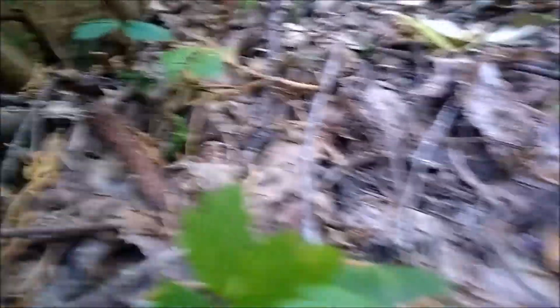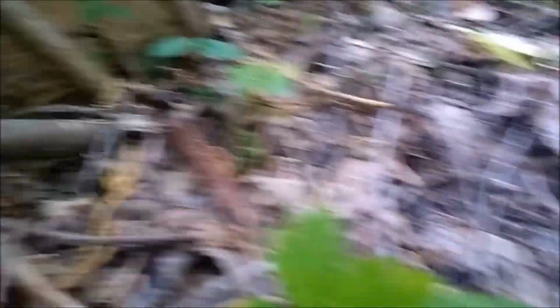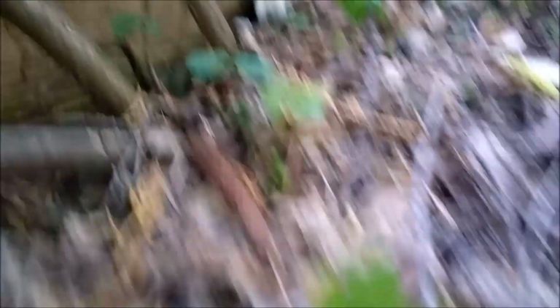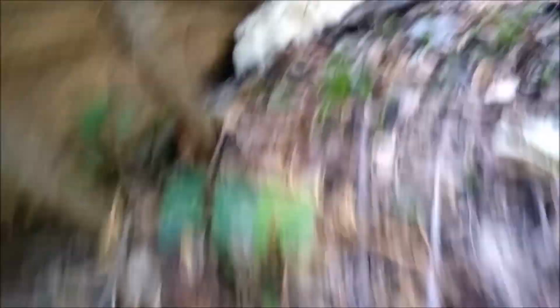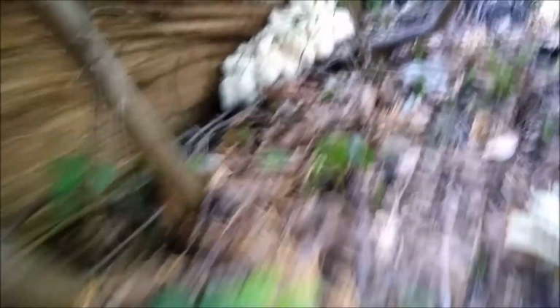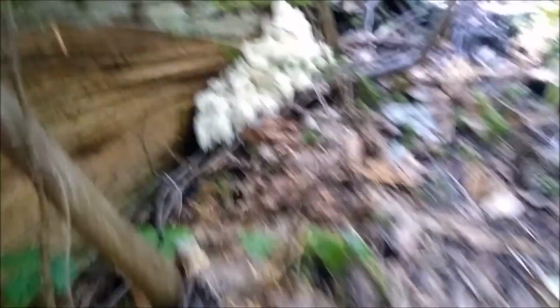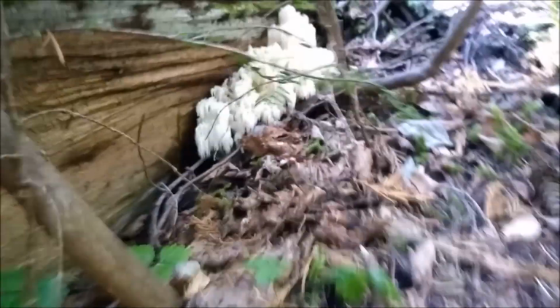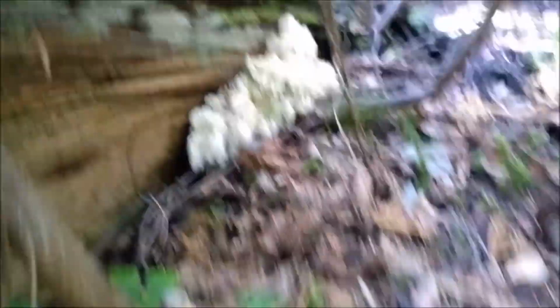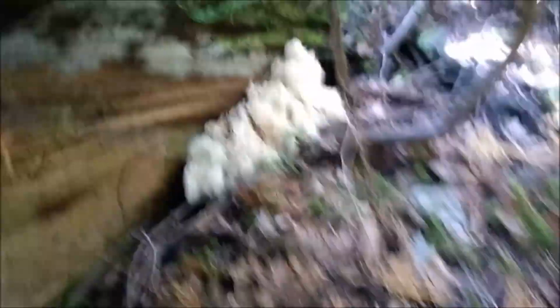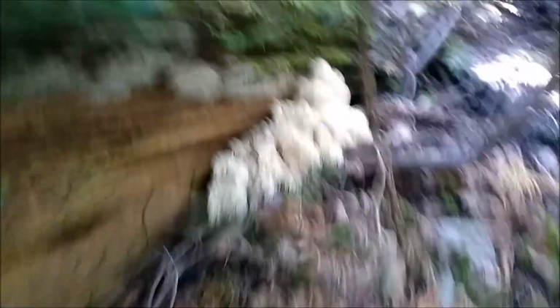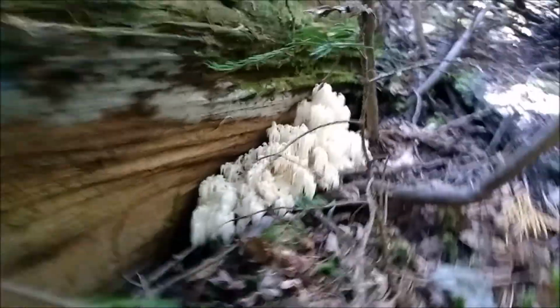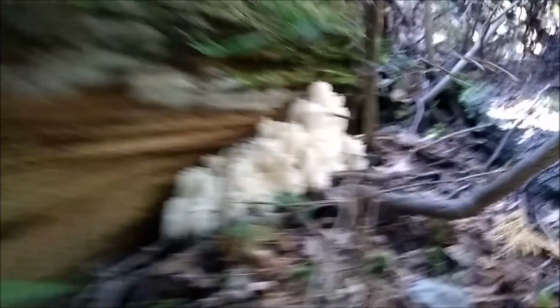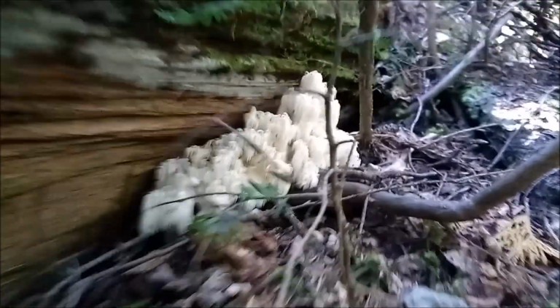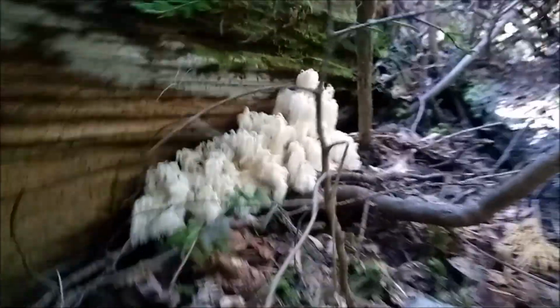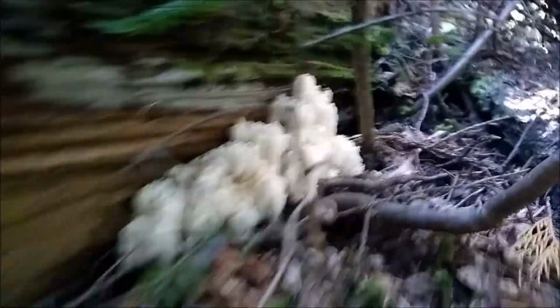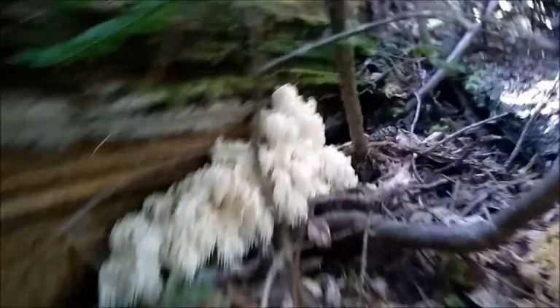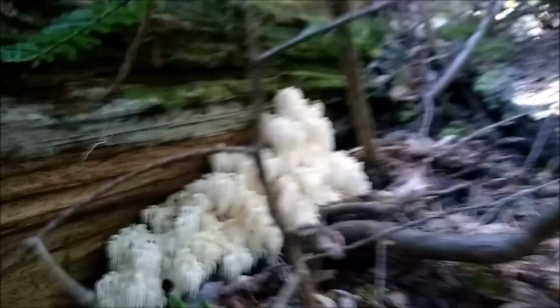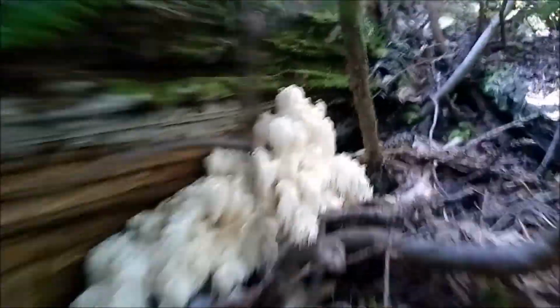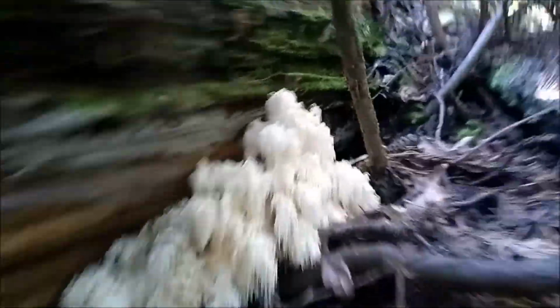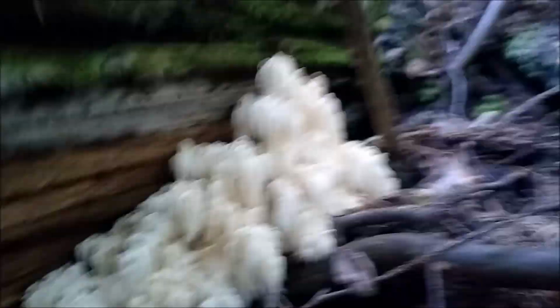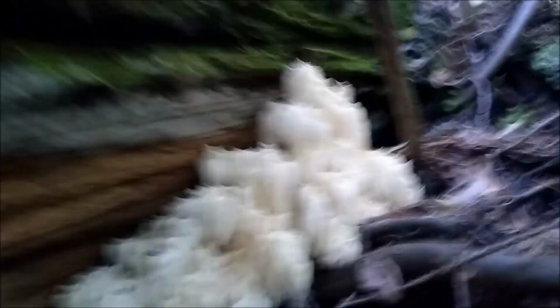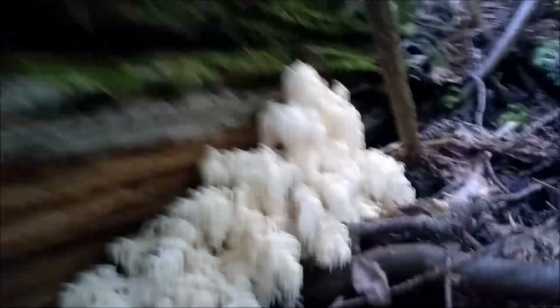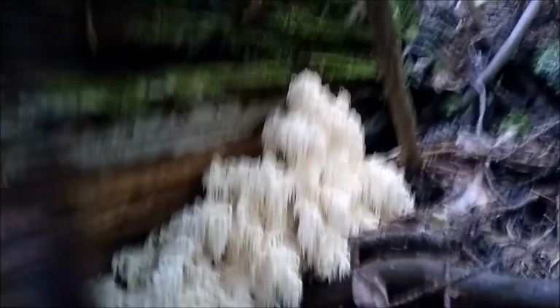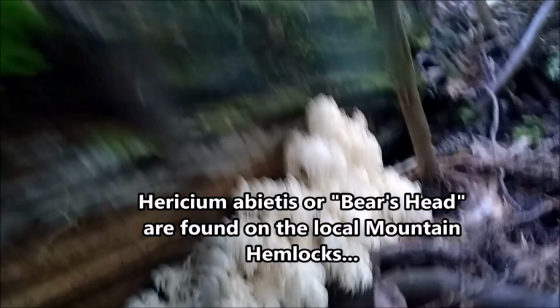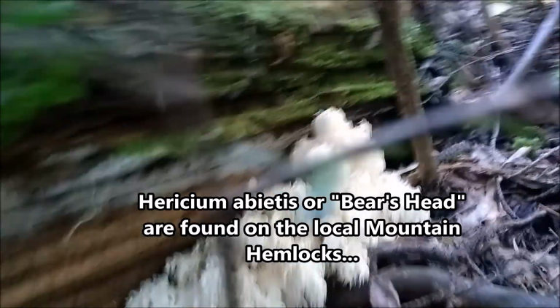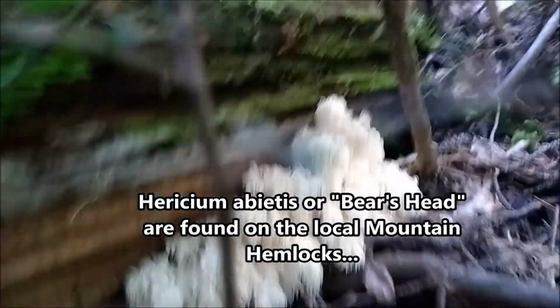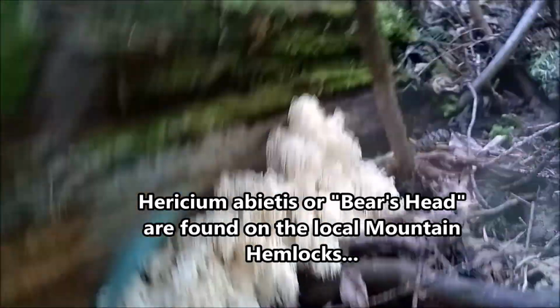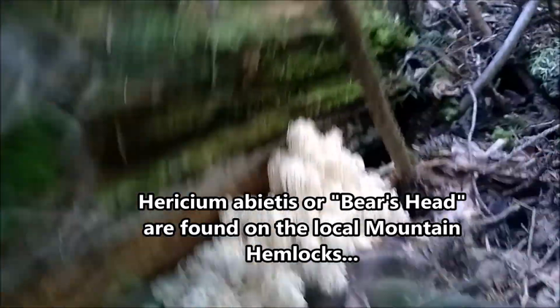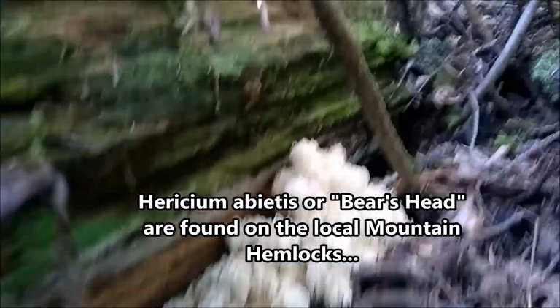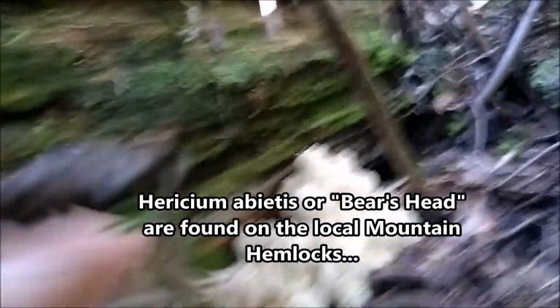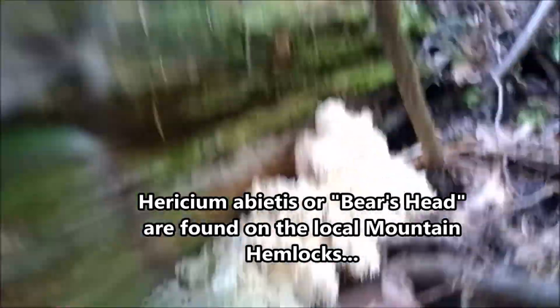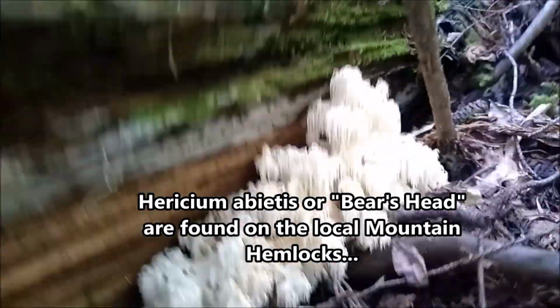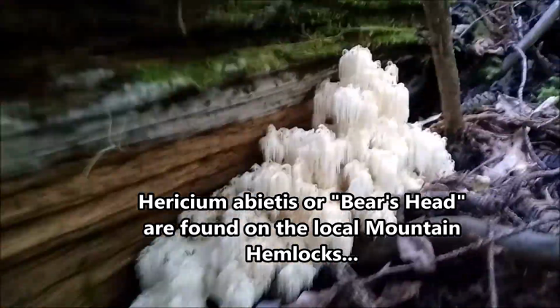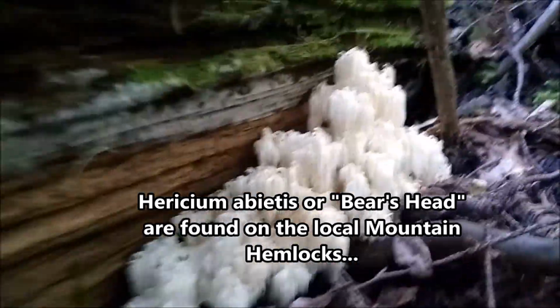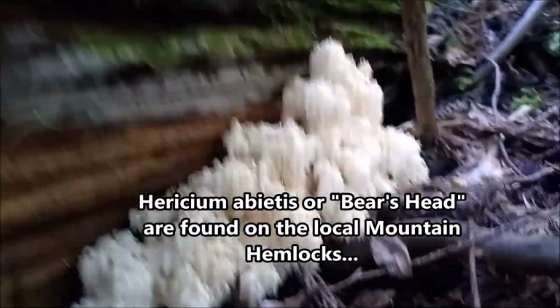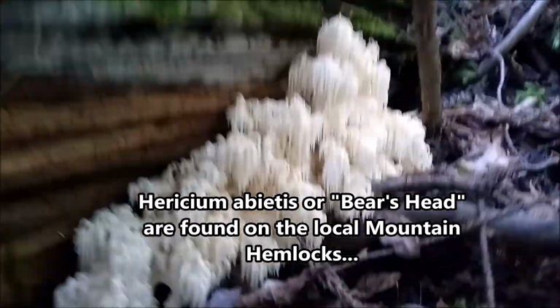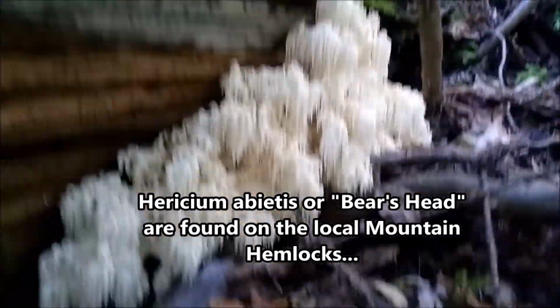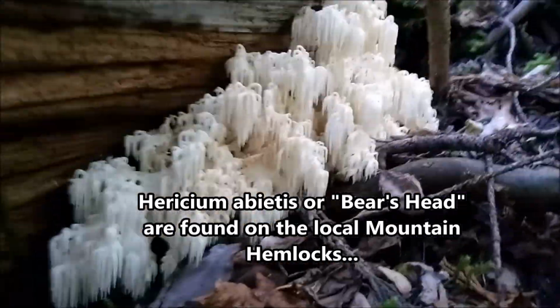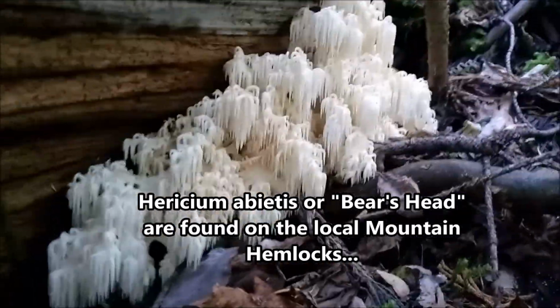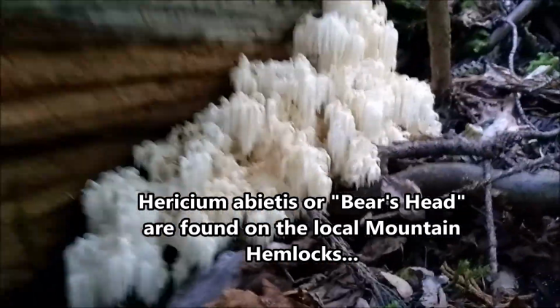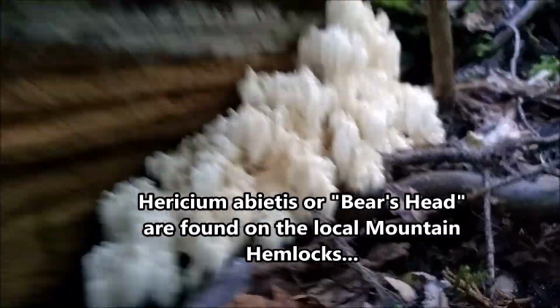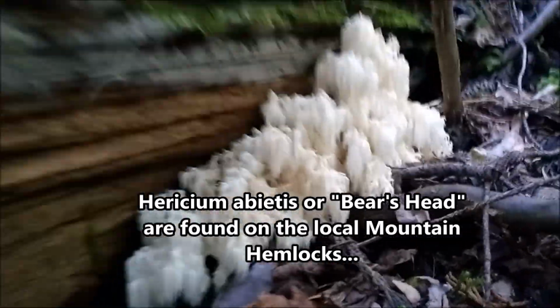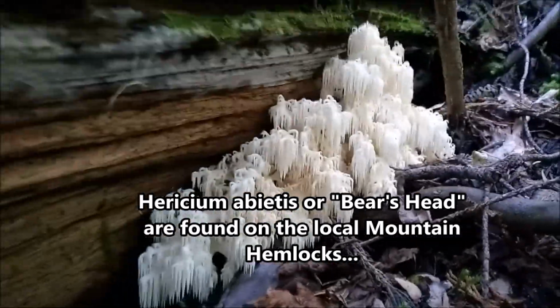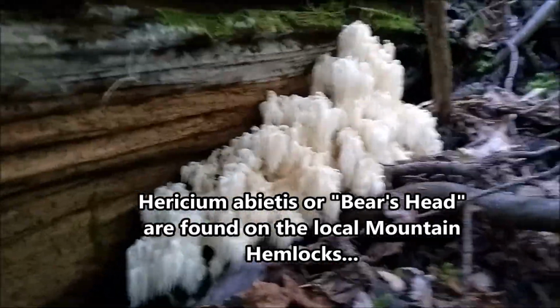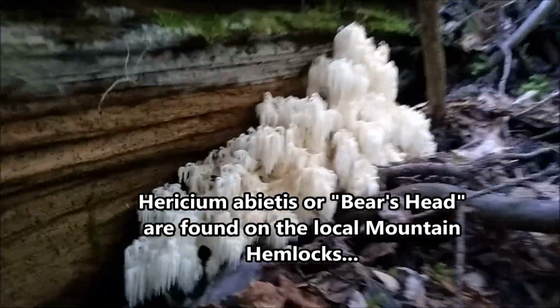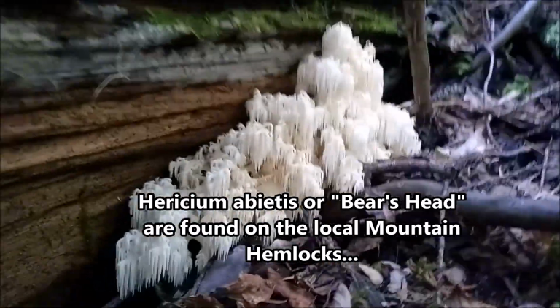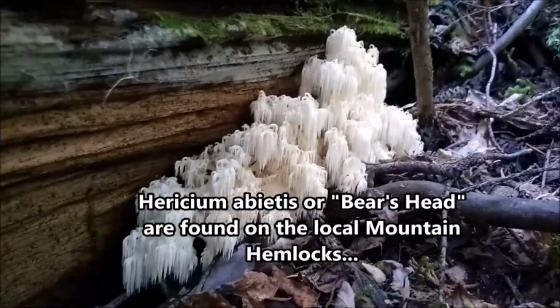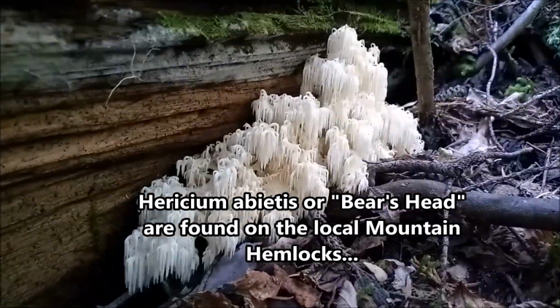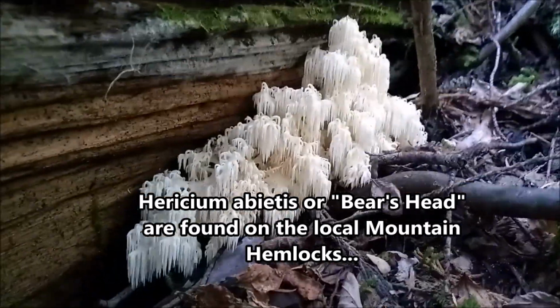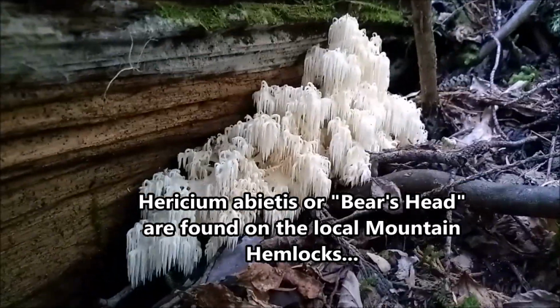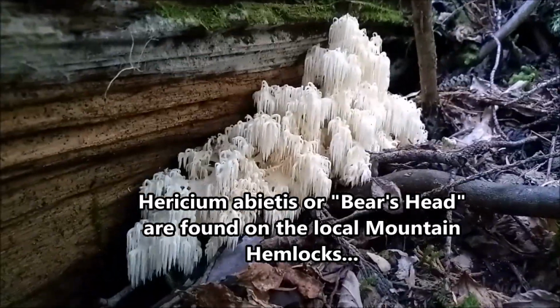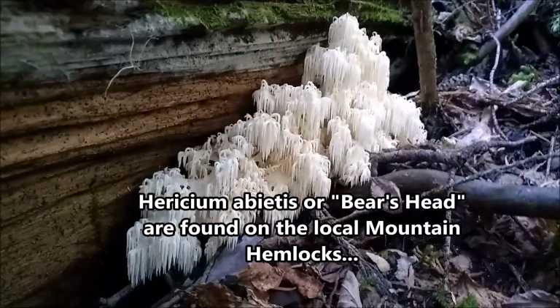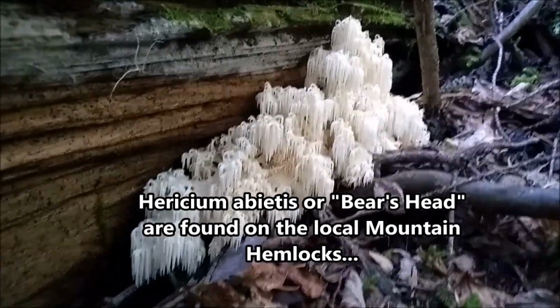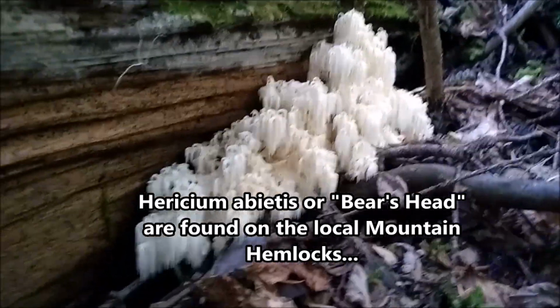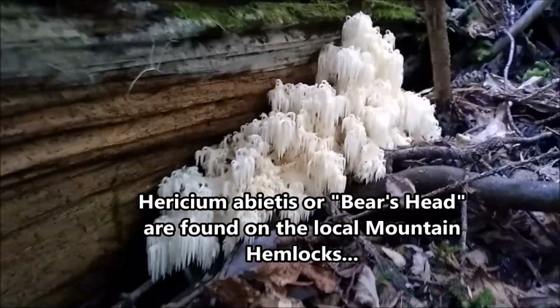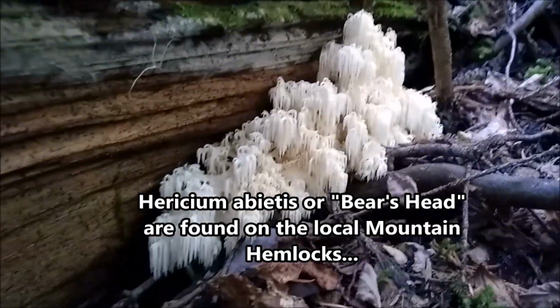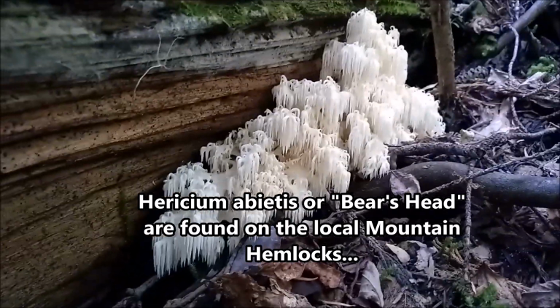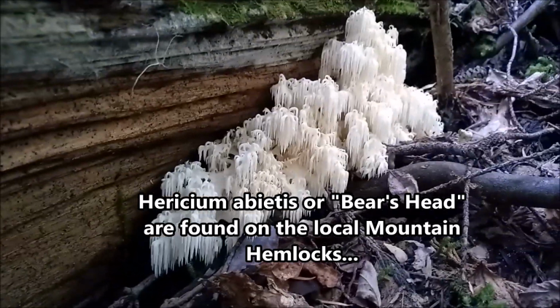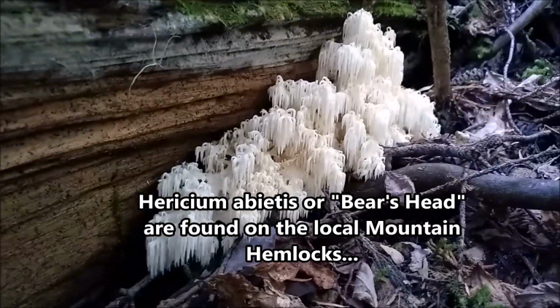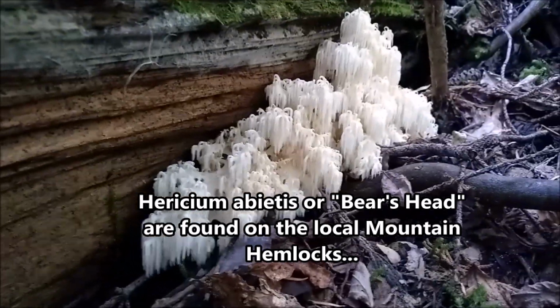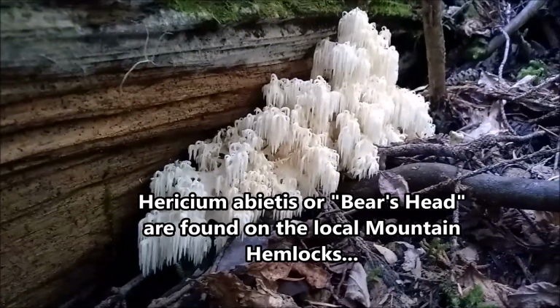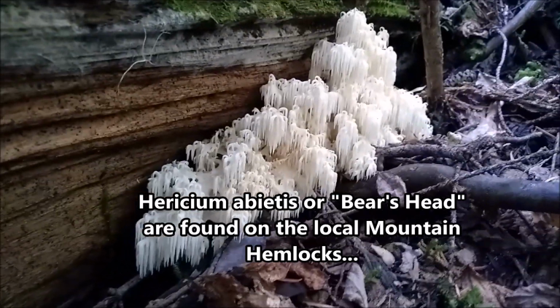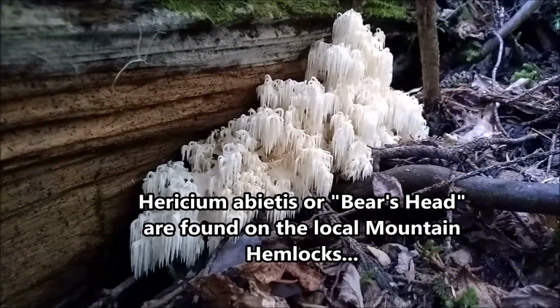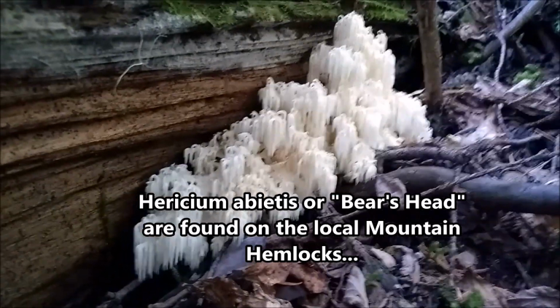Look at this little guy just on there on a cut piece. Rule is: if you see one, there's probably some more around. Oh, there one is — a lion's mane! It's so beautiful.